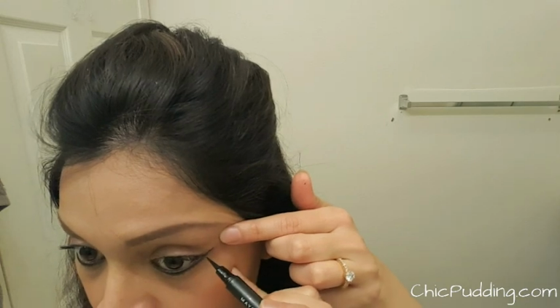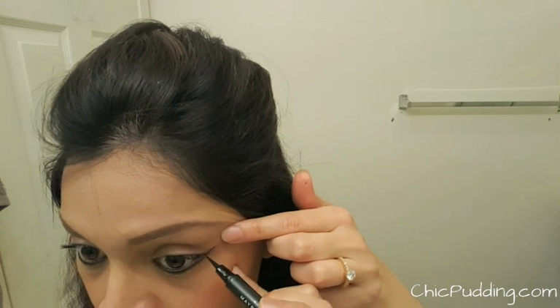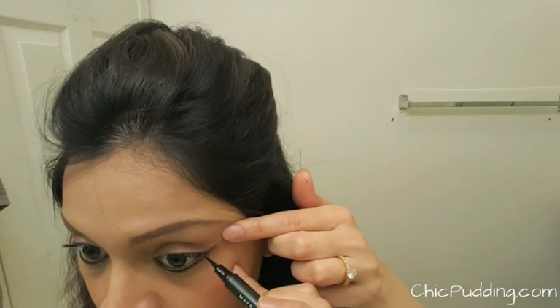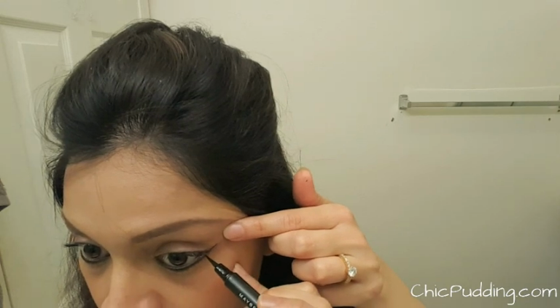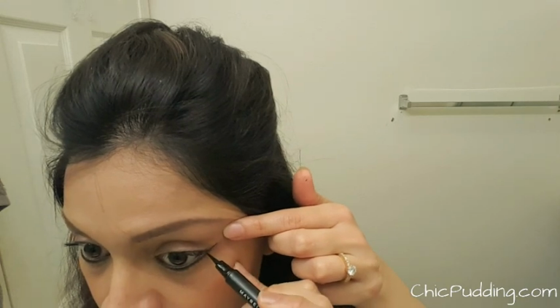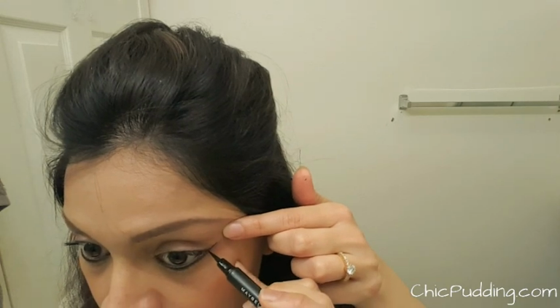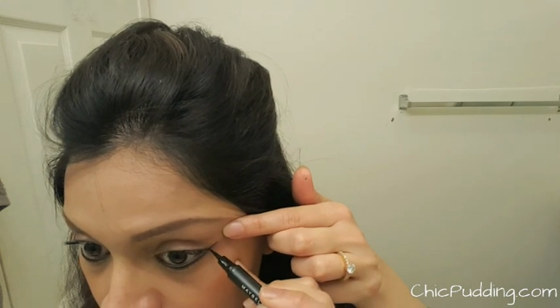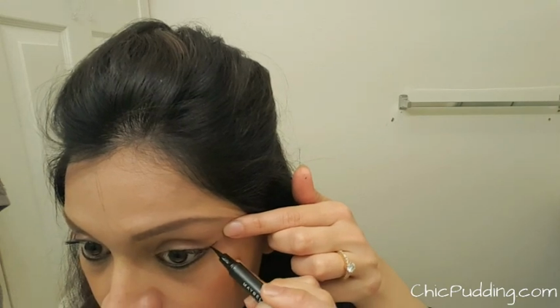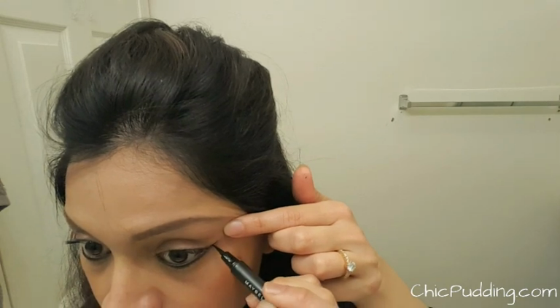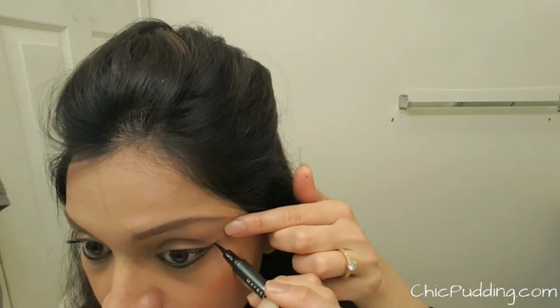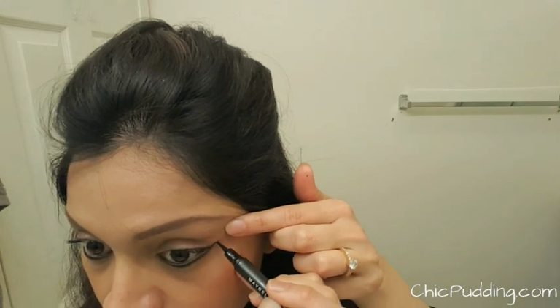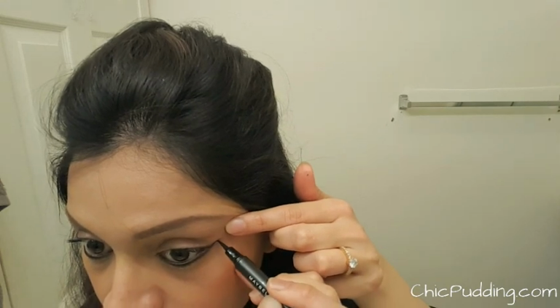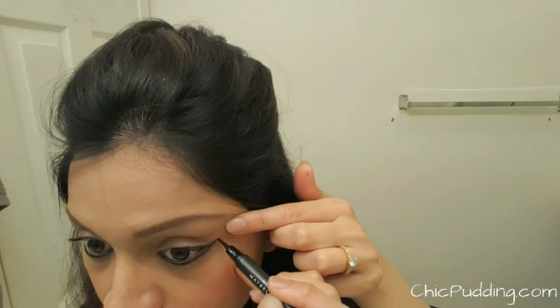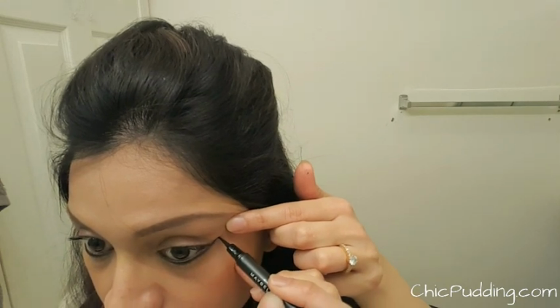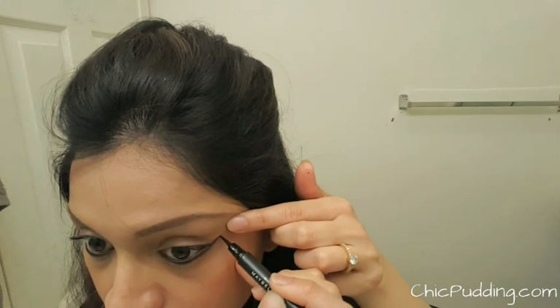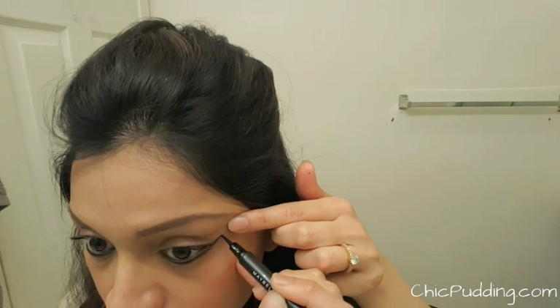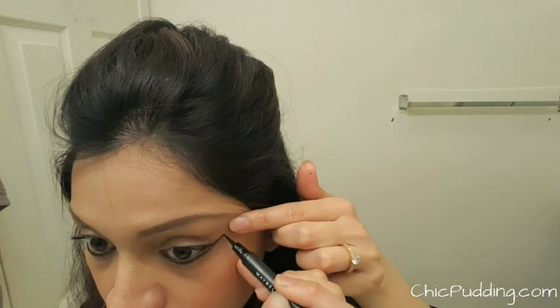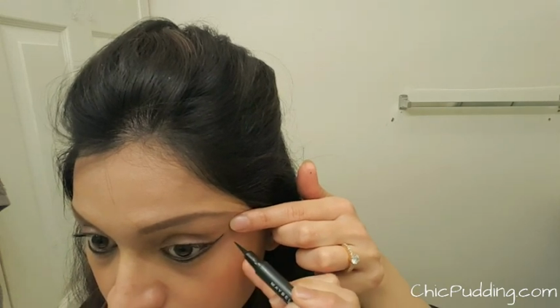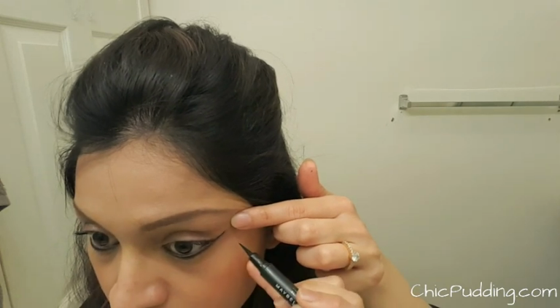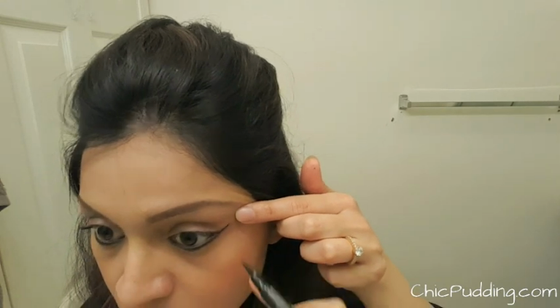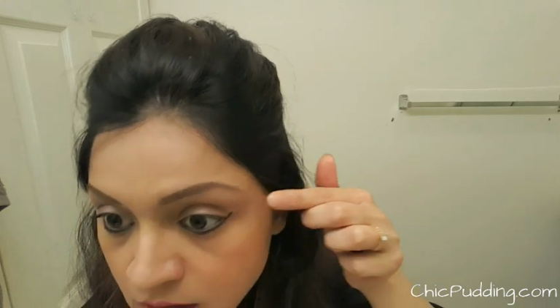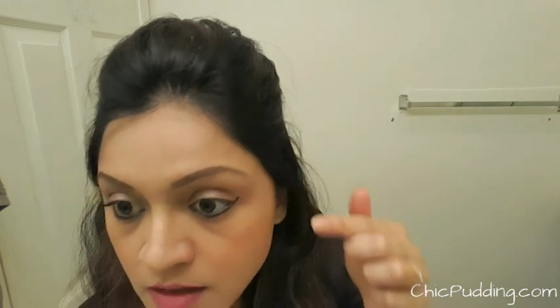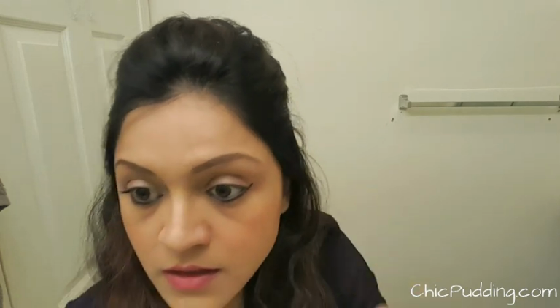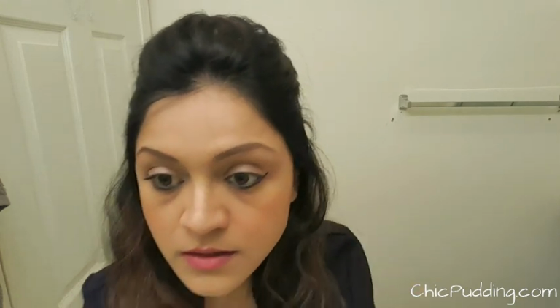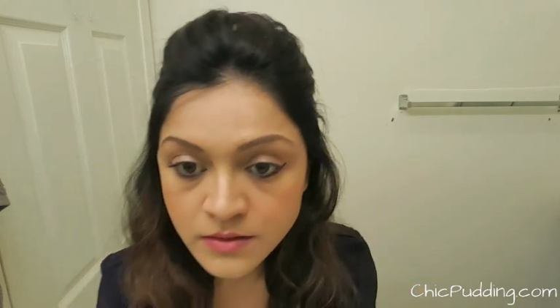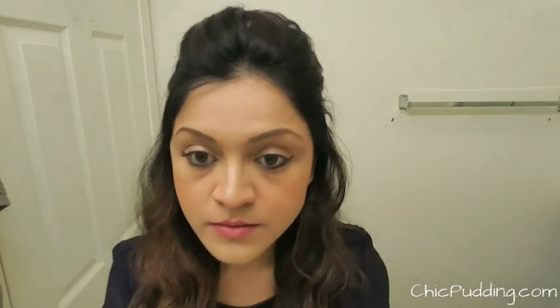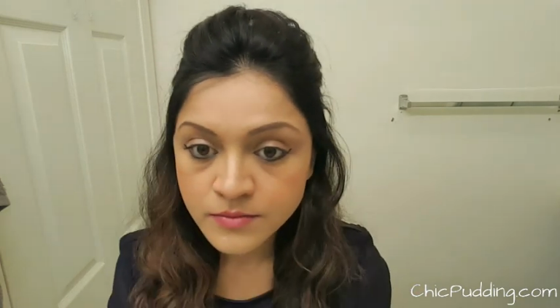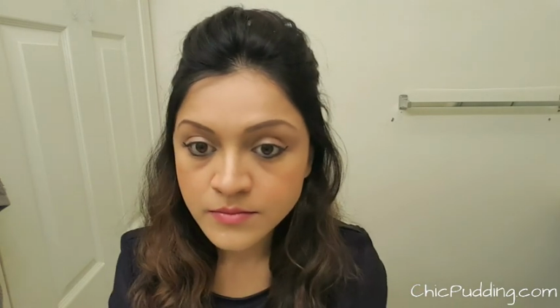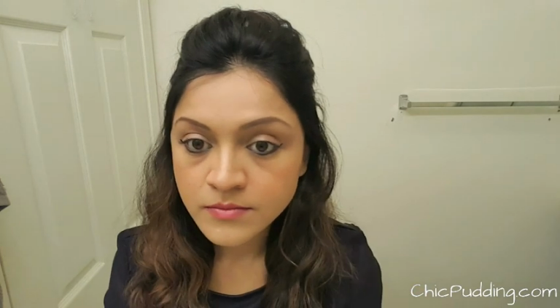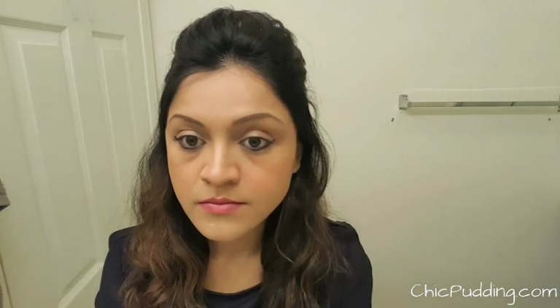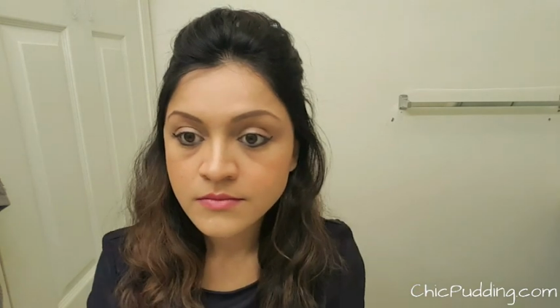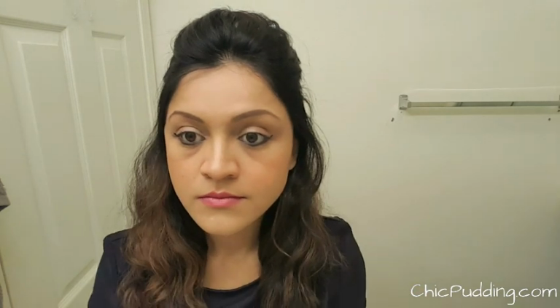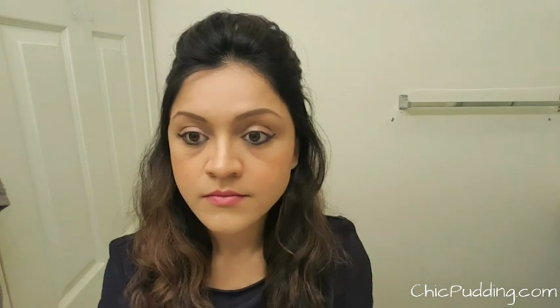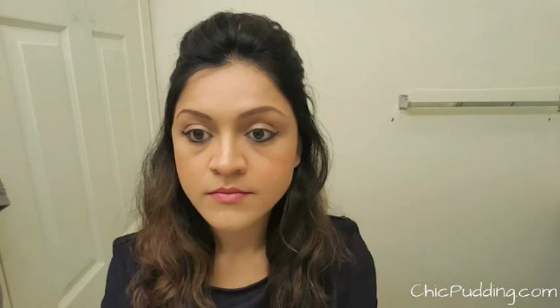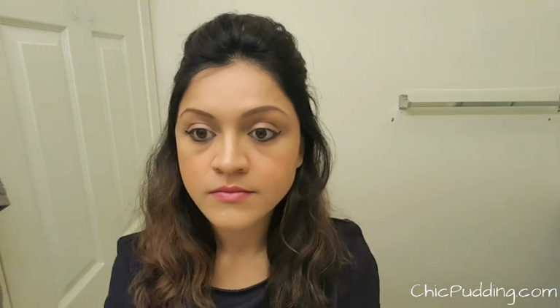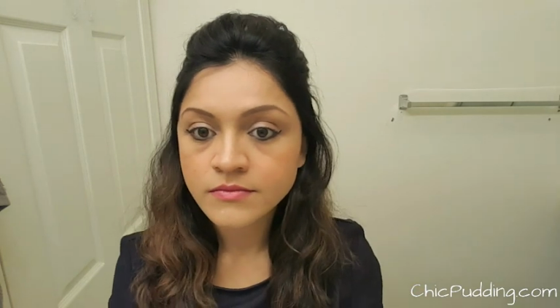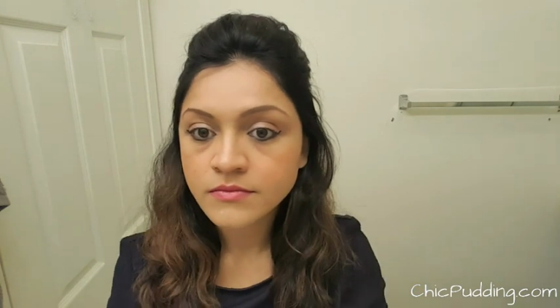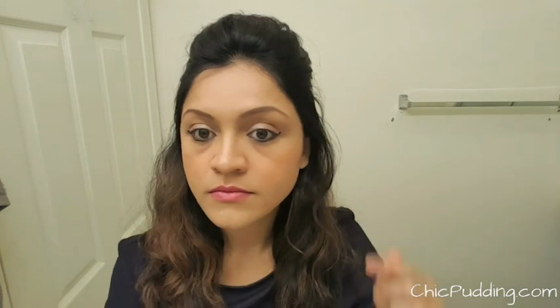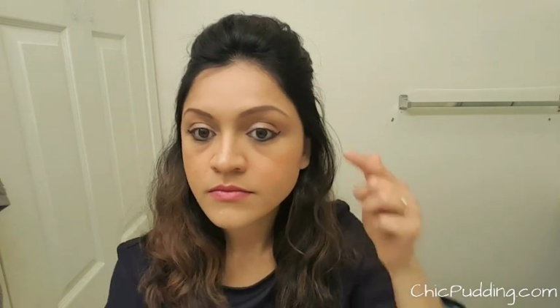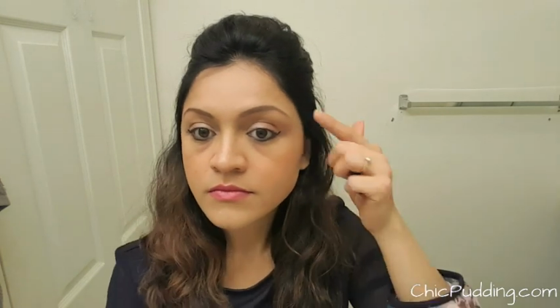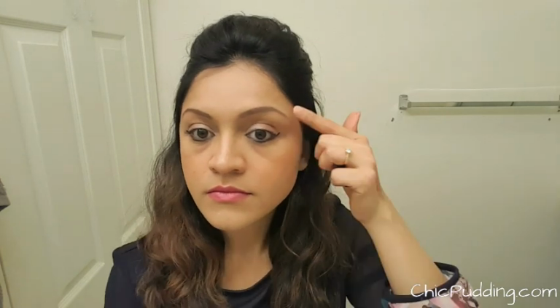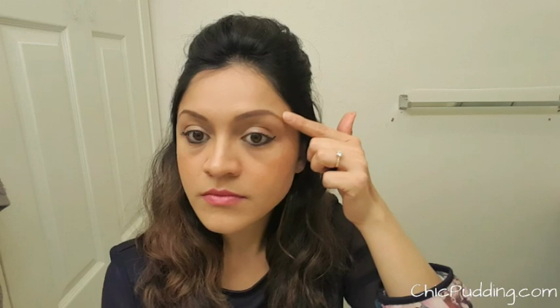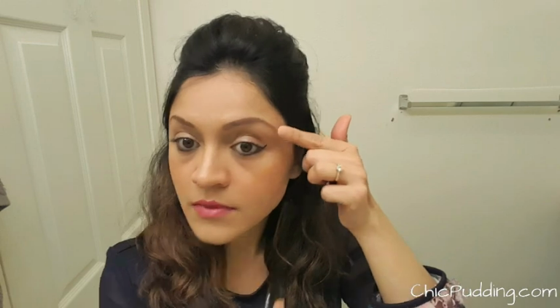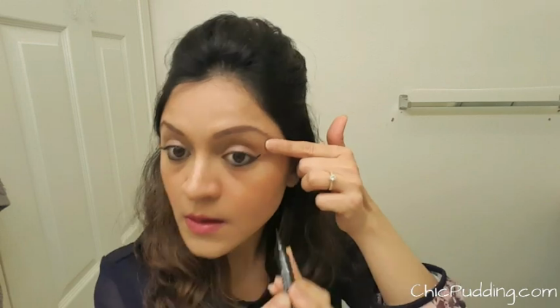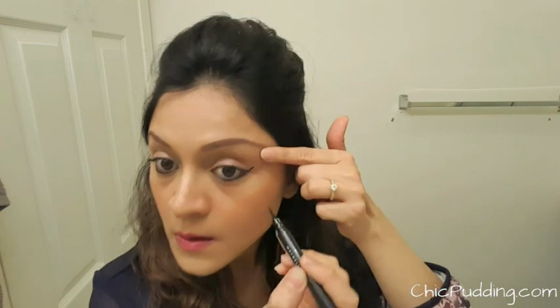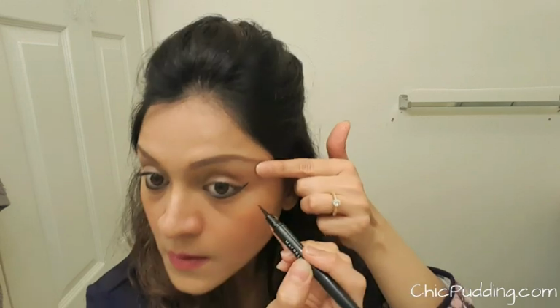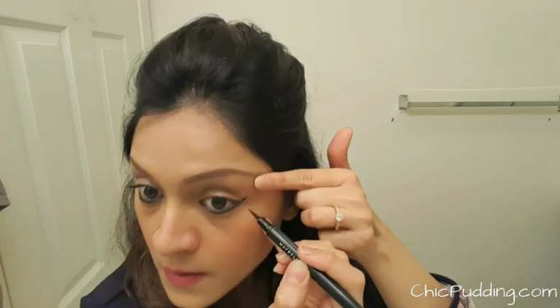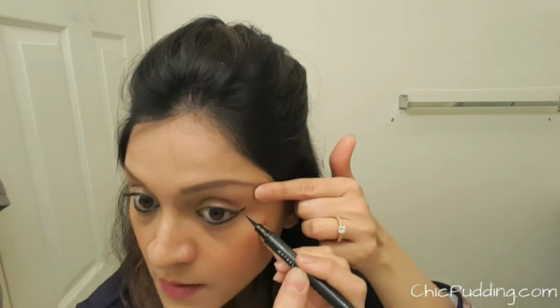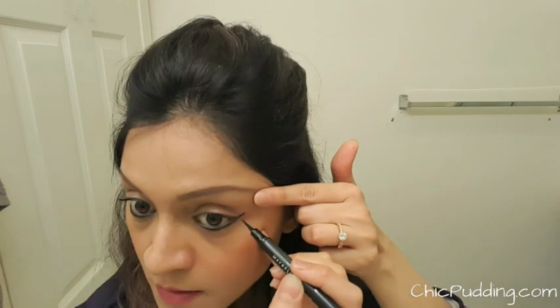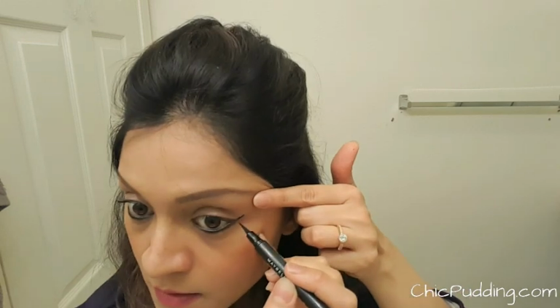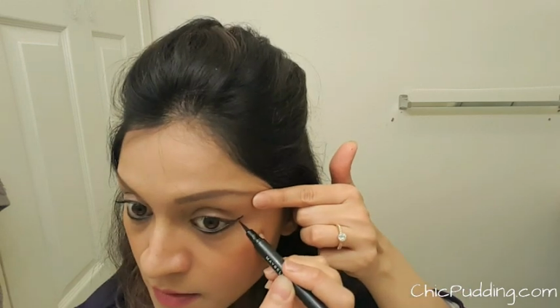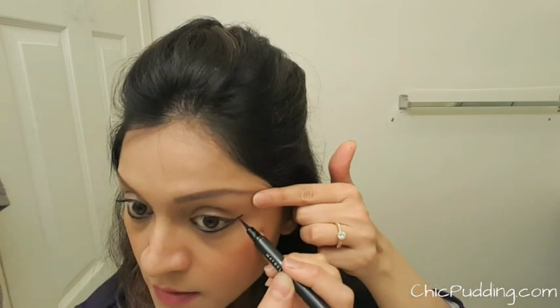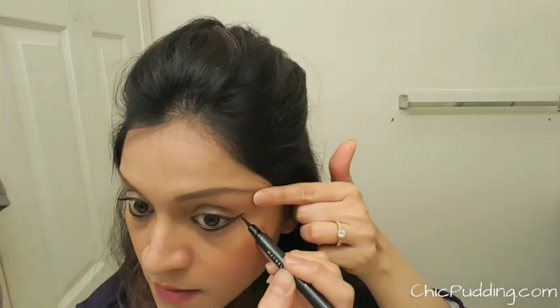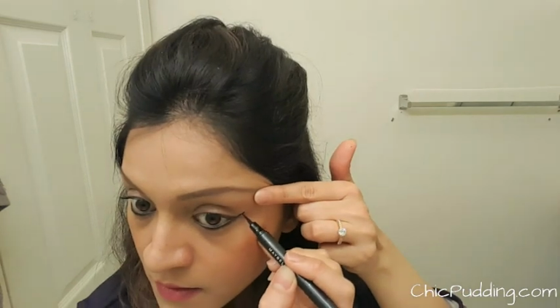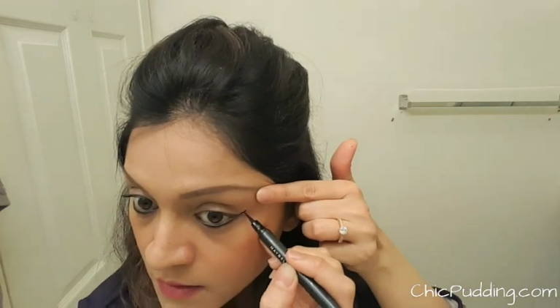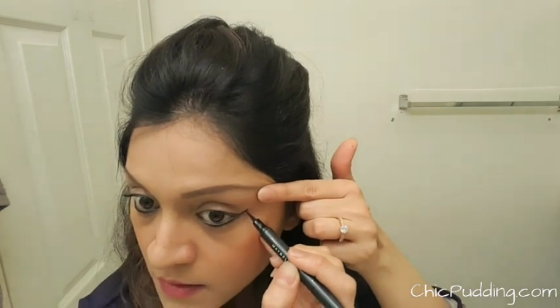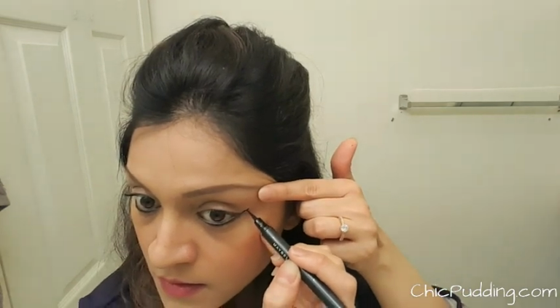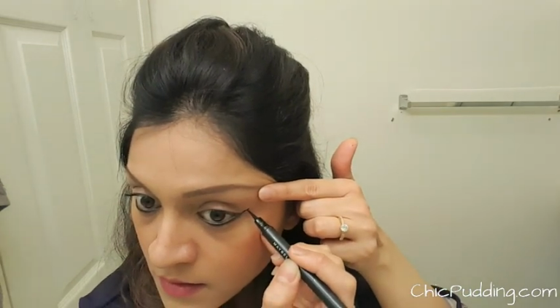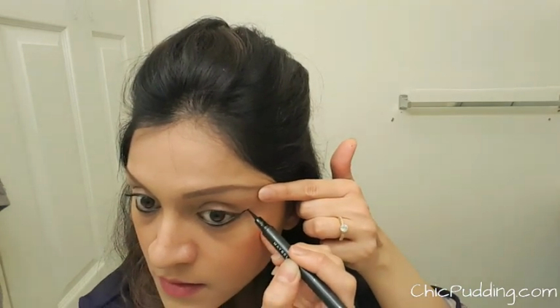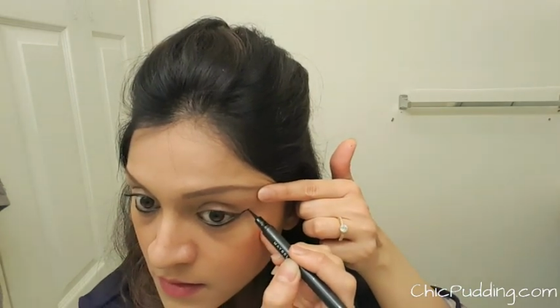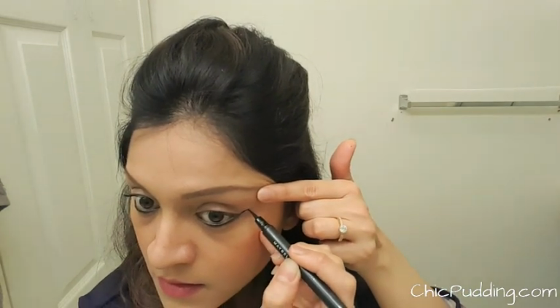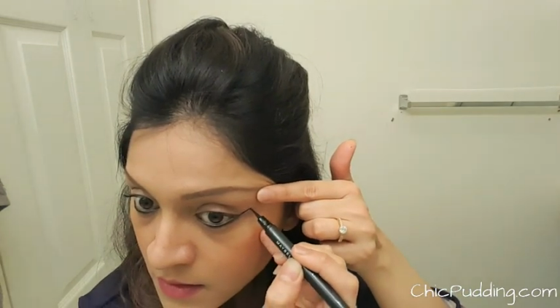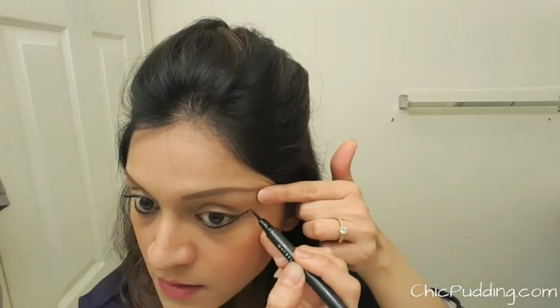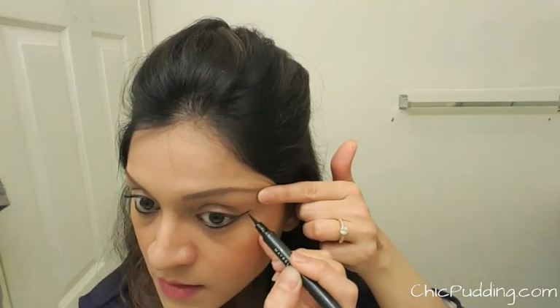I'm drawing out the same line on the other eye. Make sure the length of the lines on both eyes are the same.